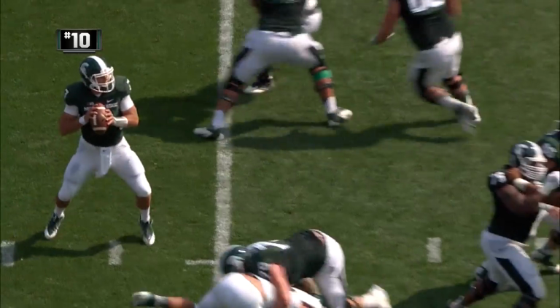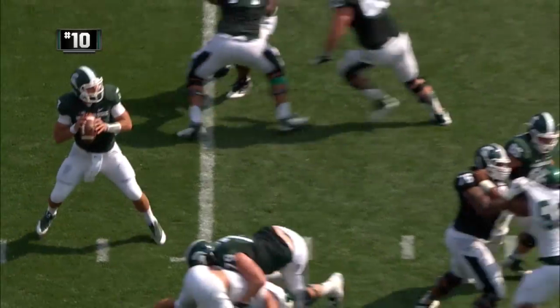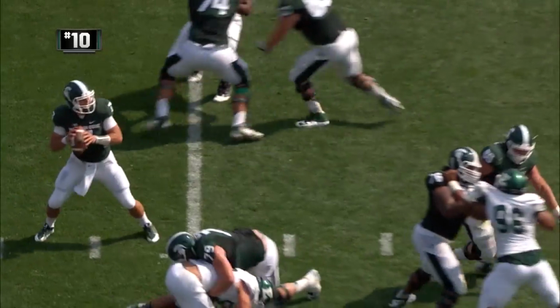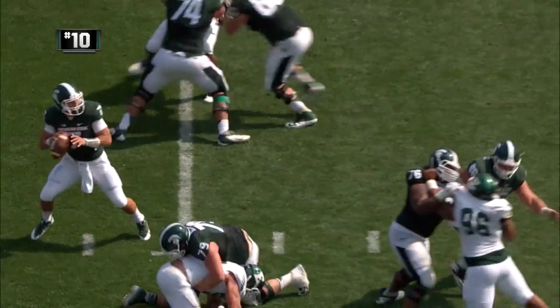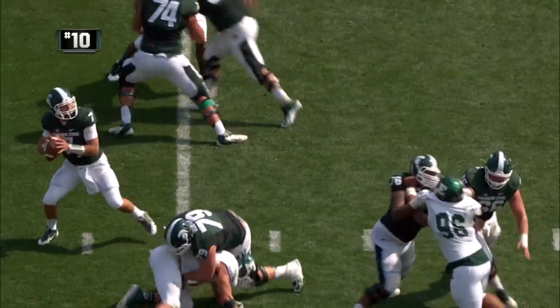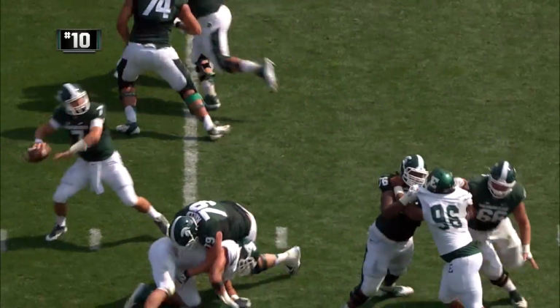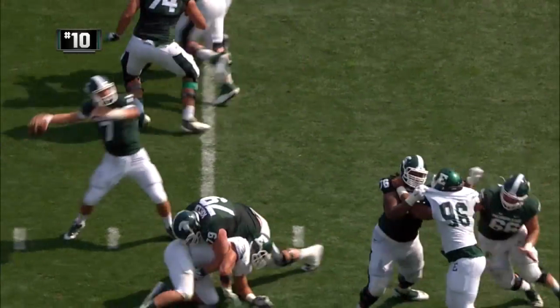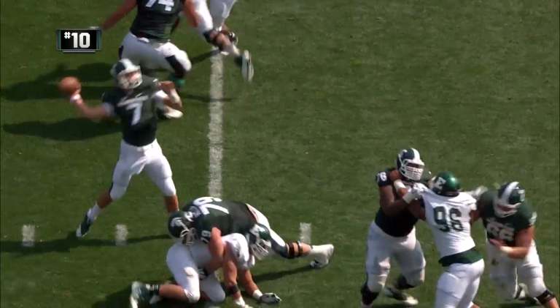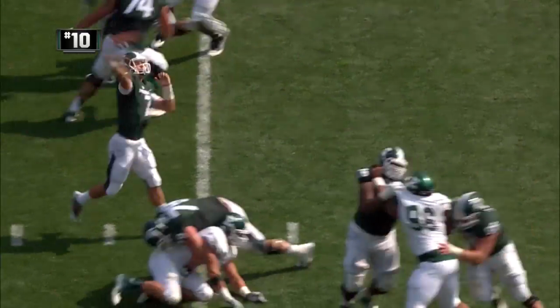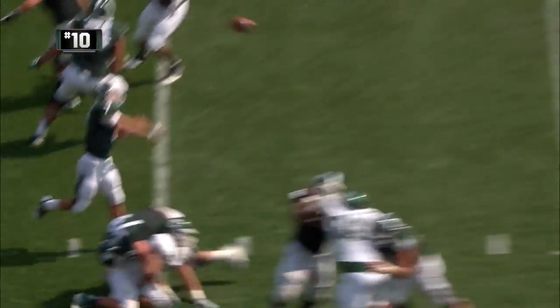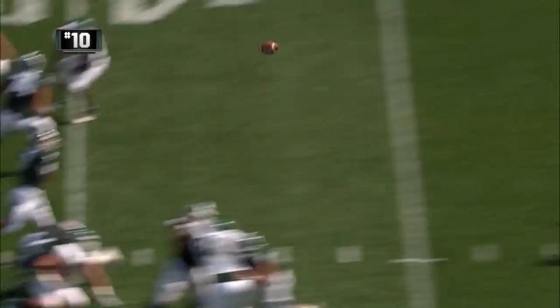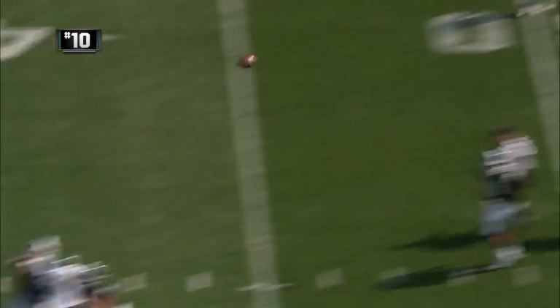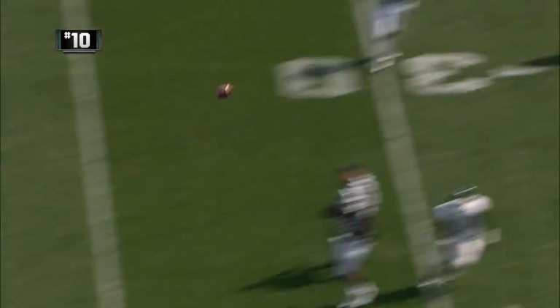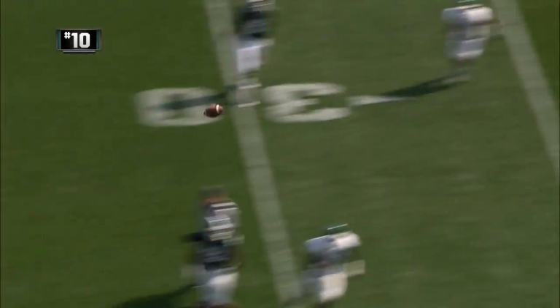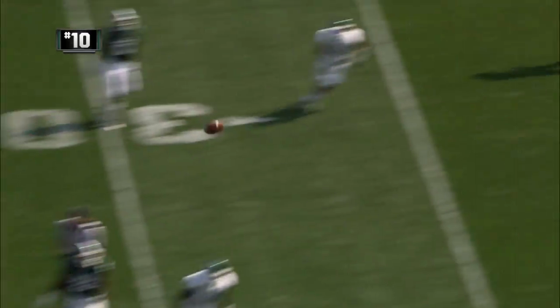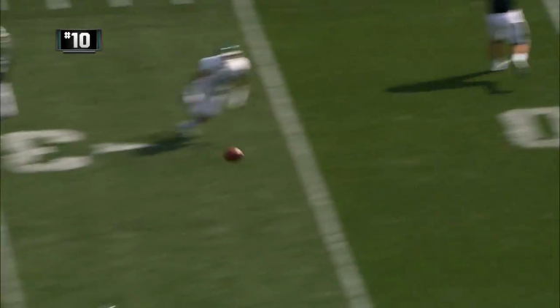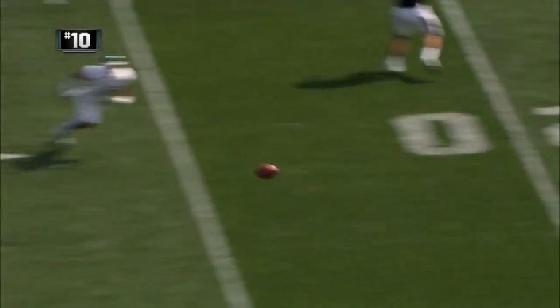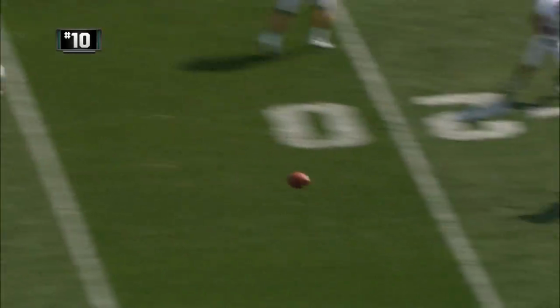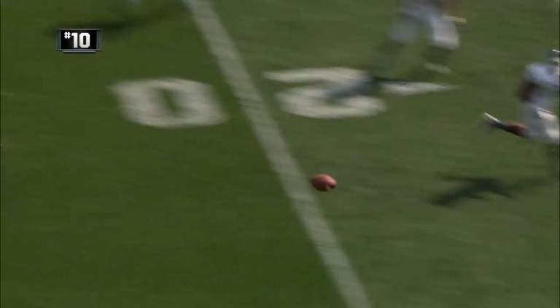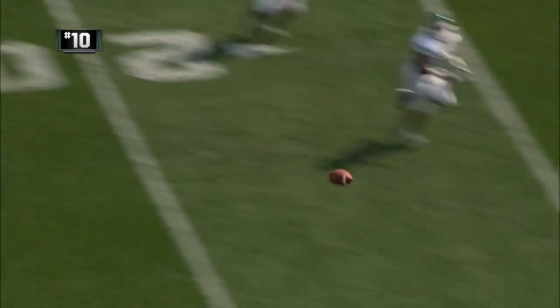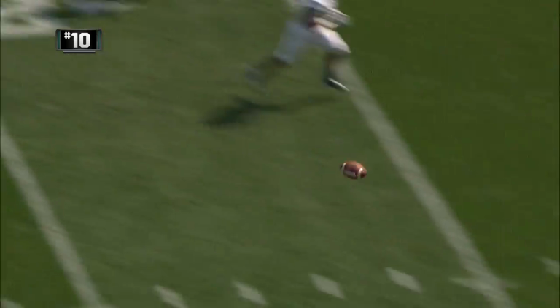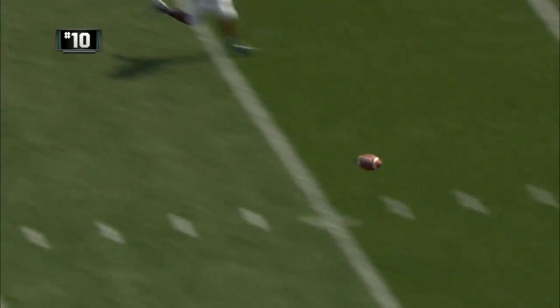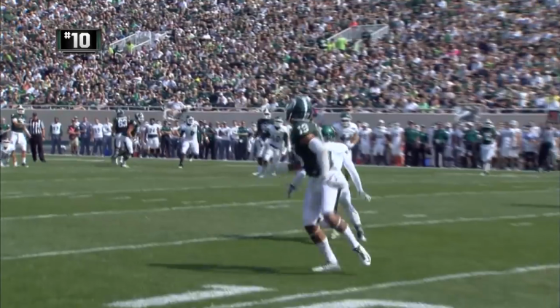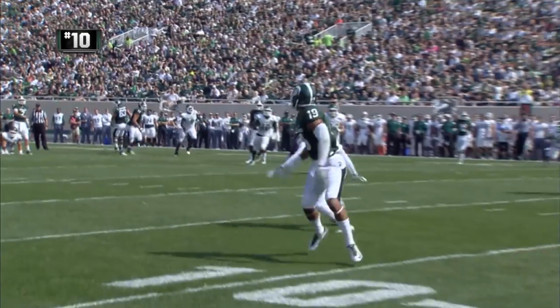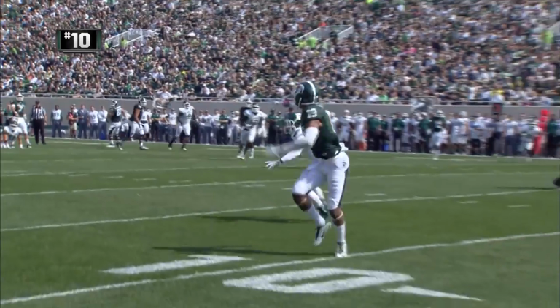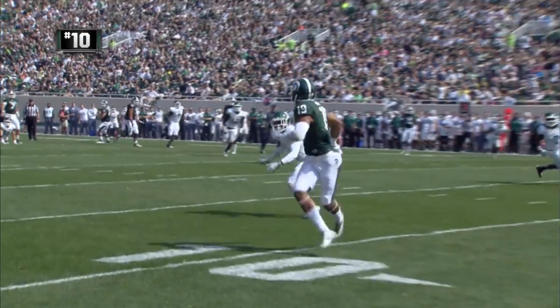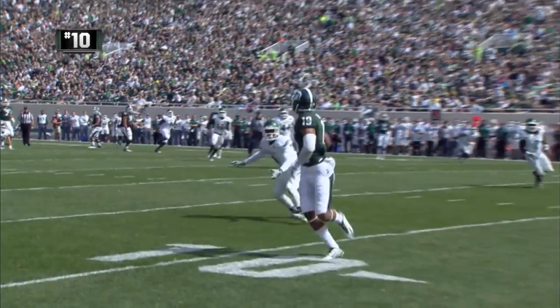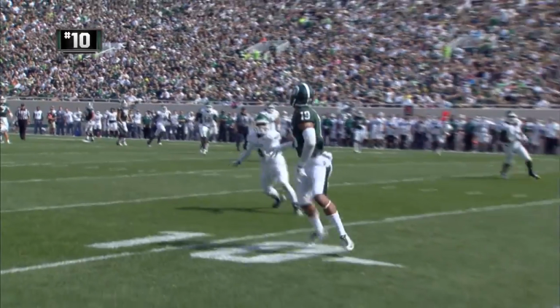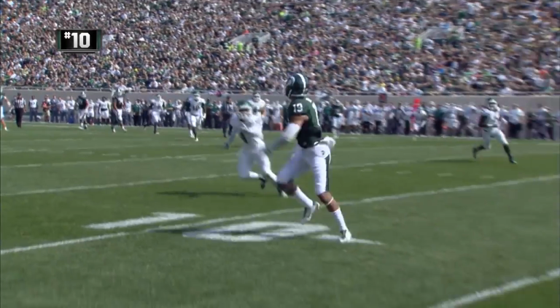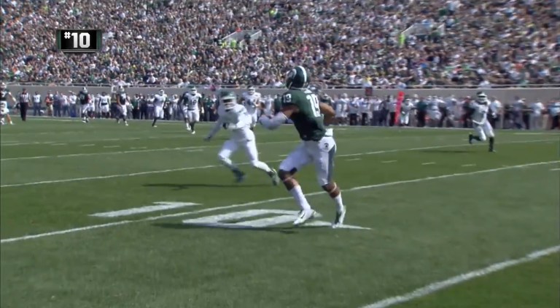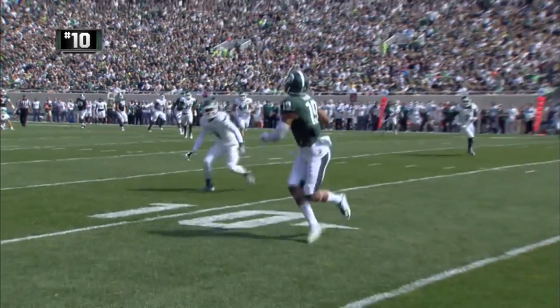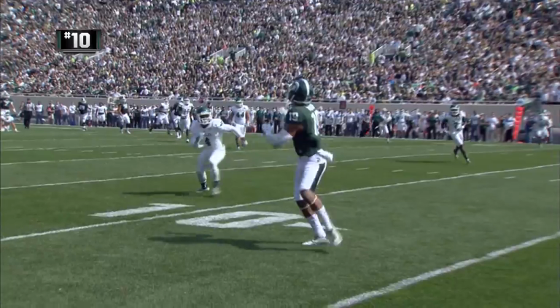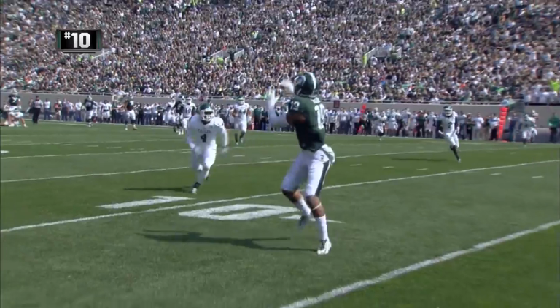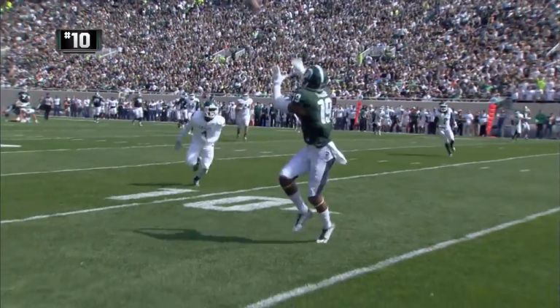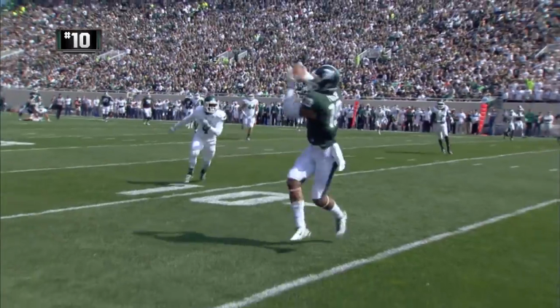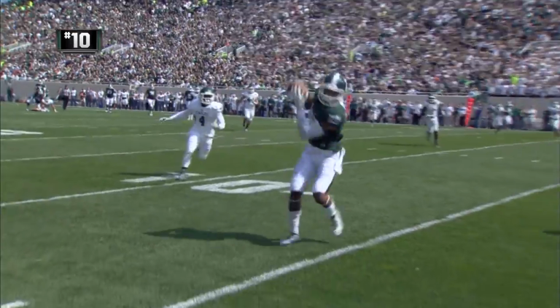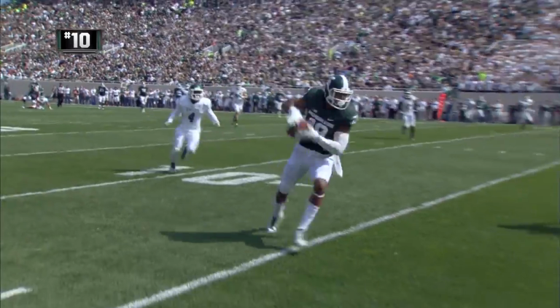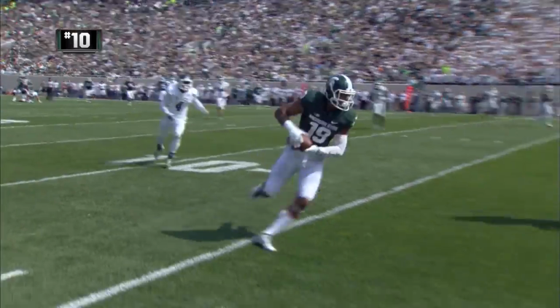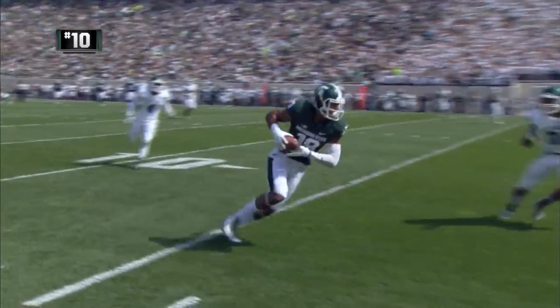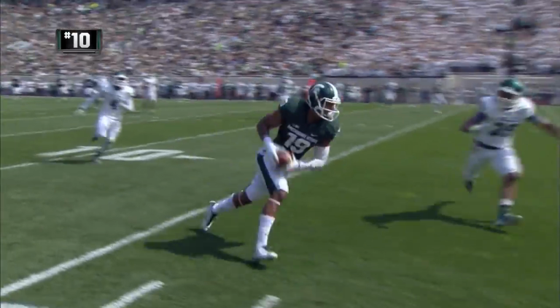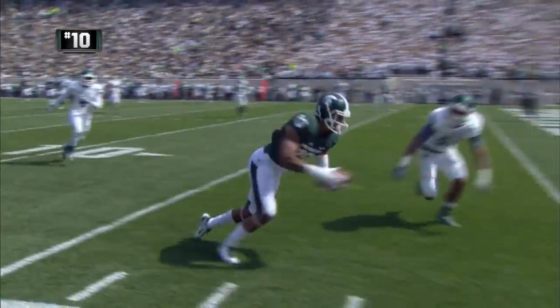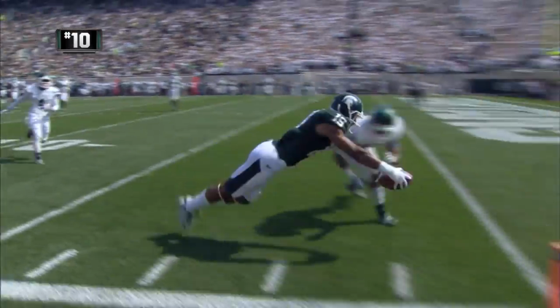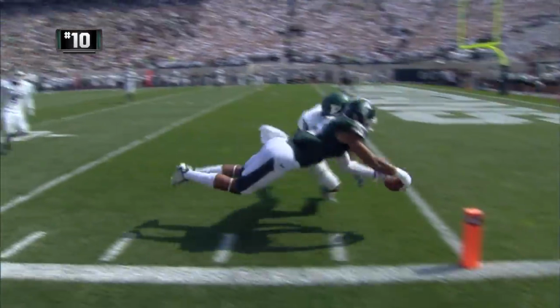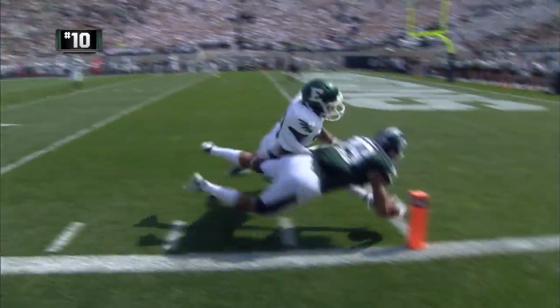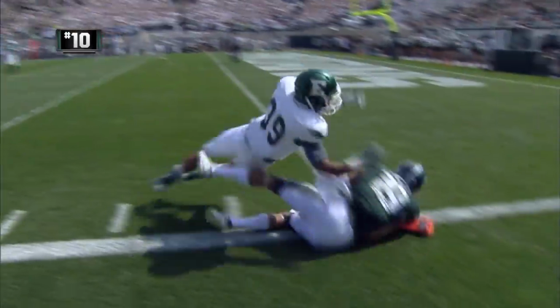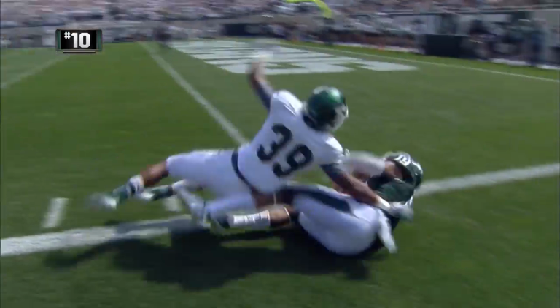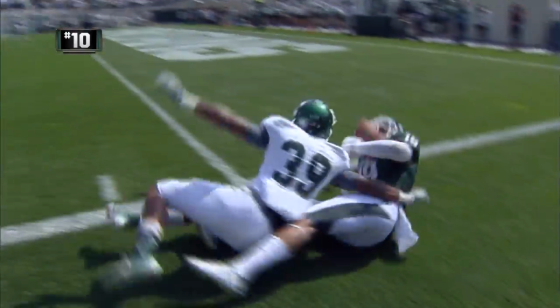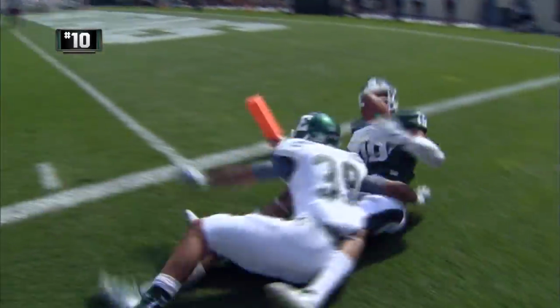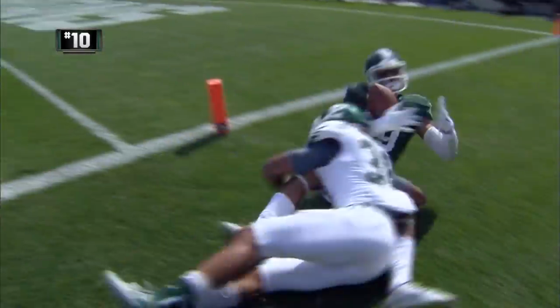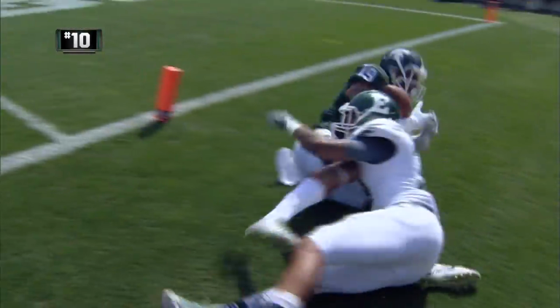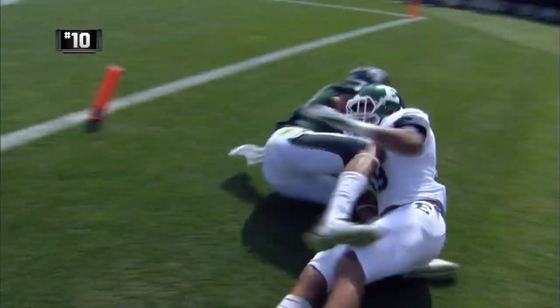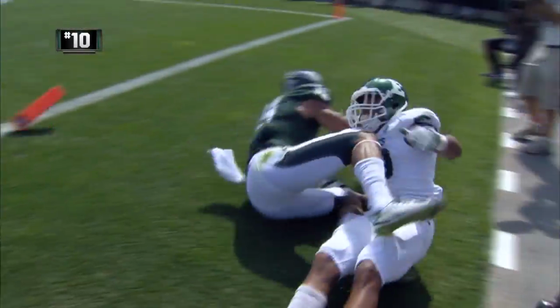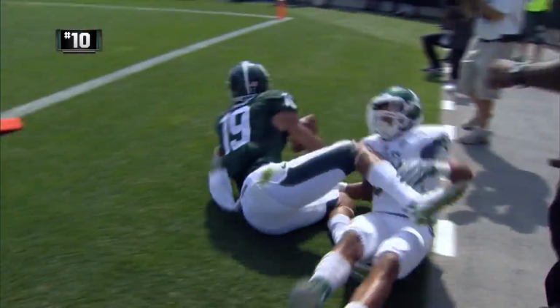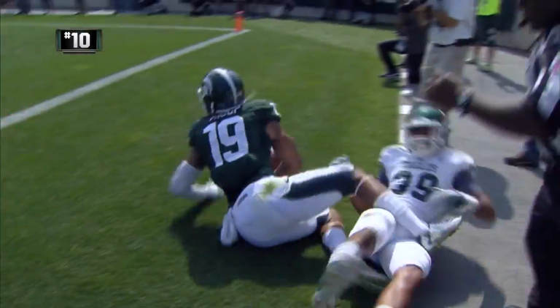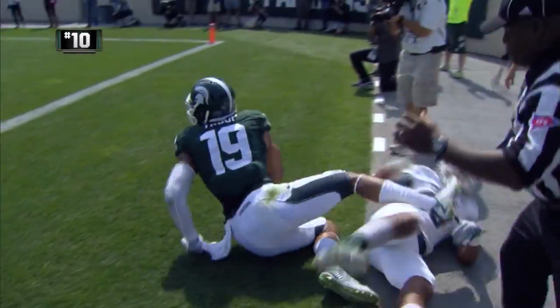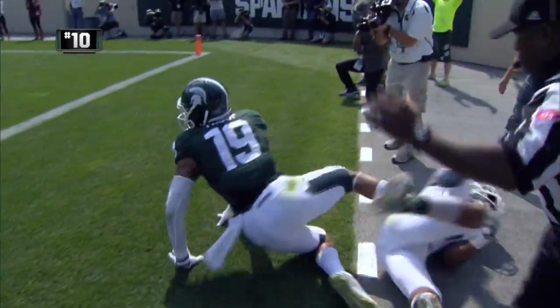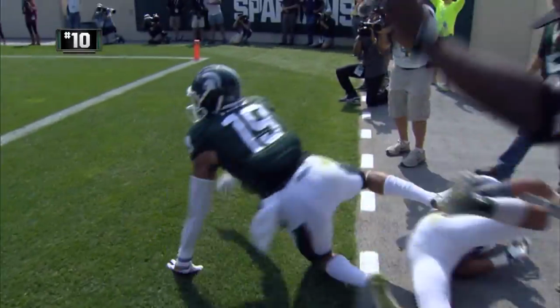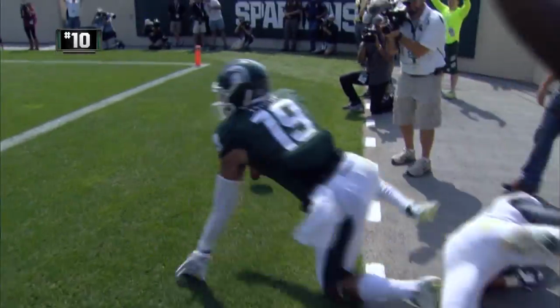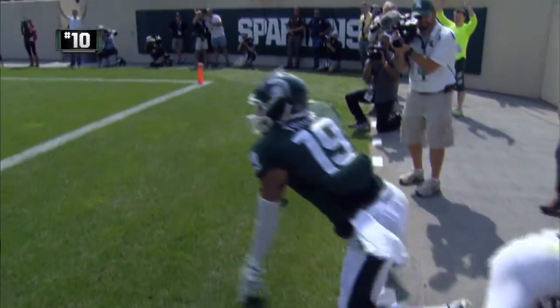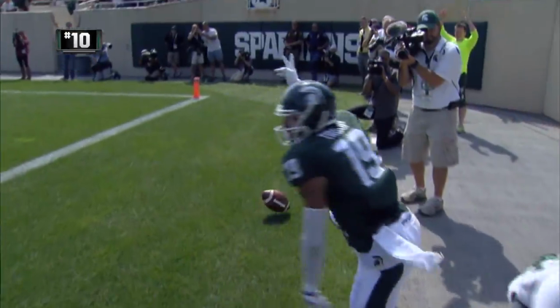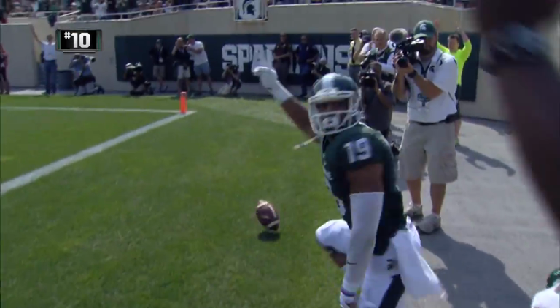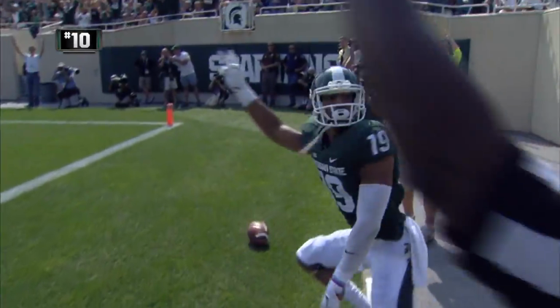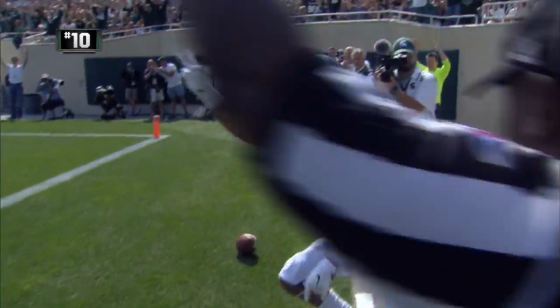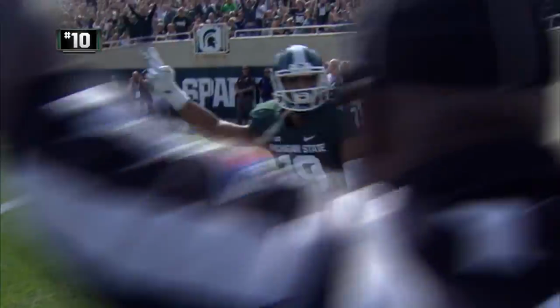Tyler O'Connor has time, unloads it right side — wide open inside the 5 — touchdown MSU!